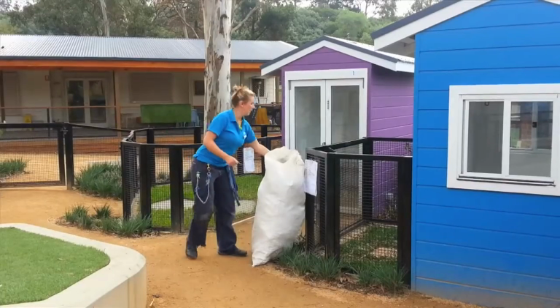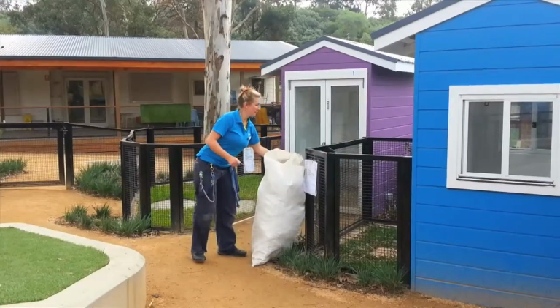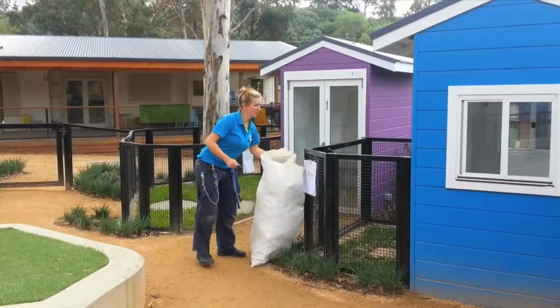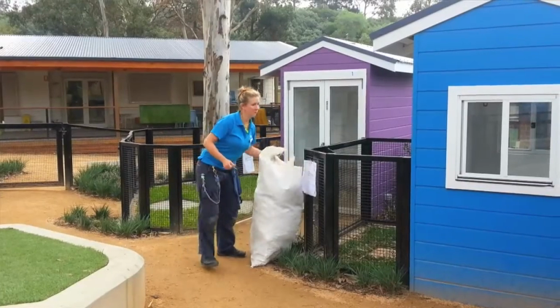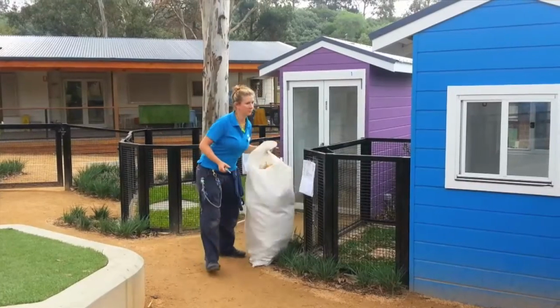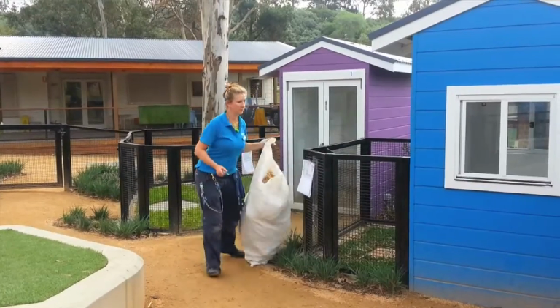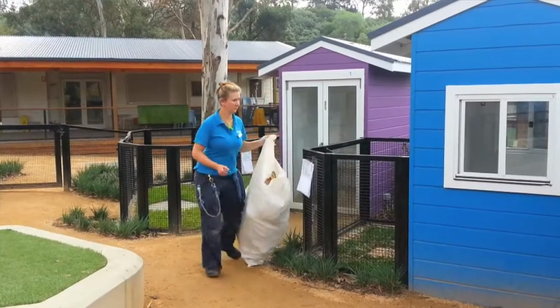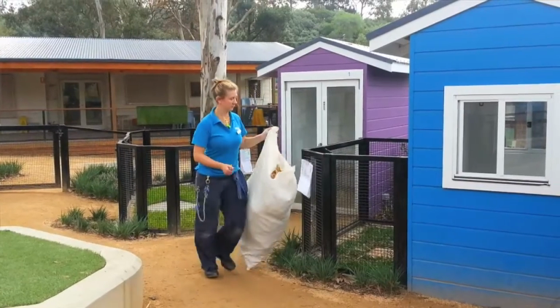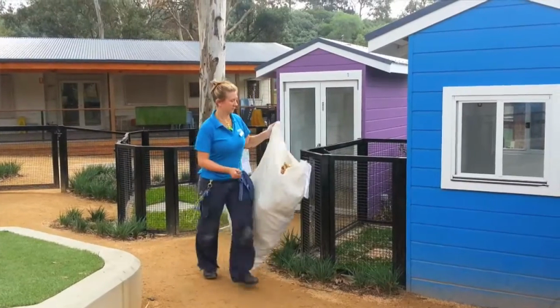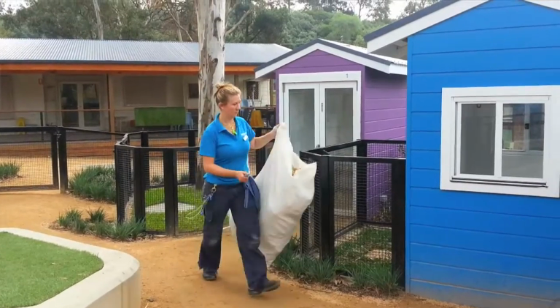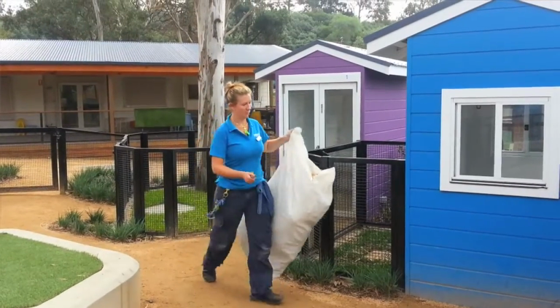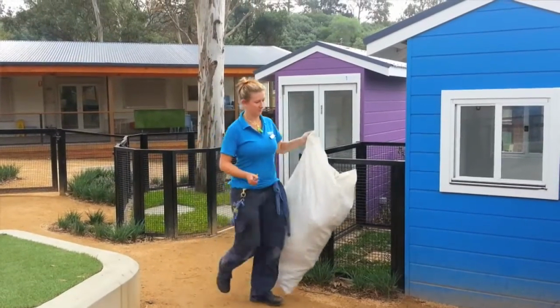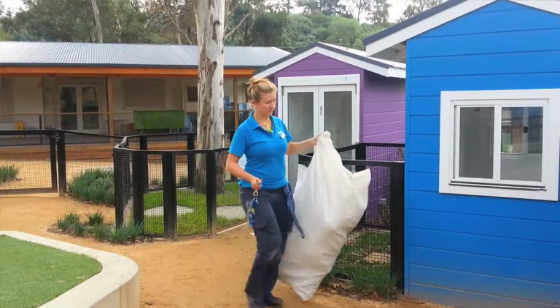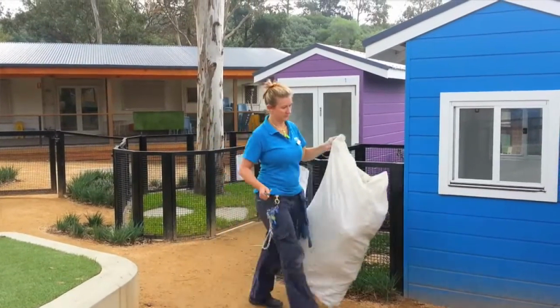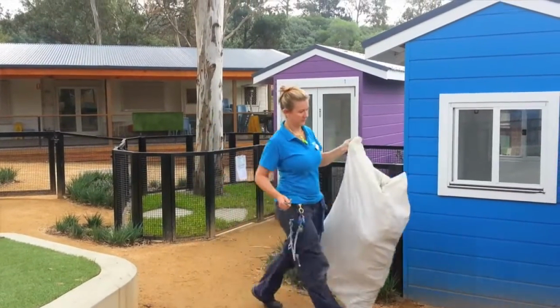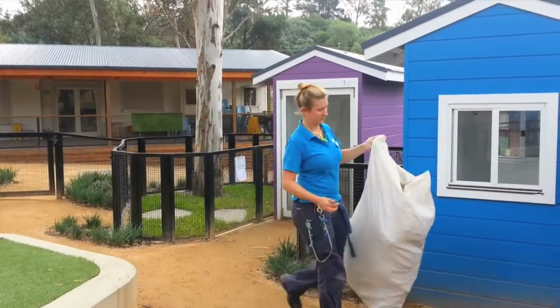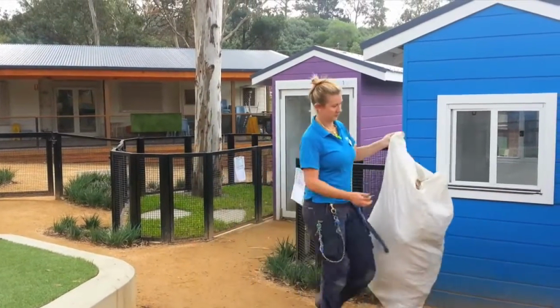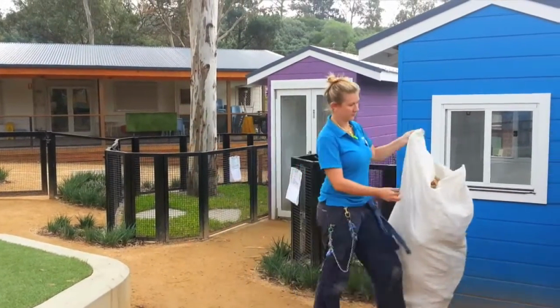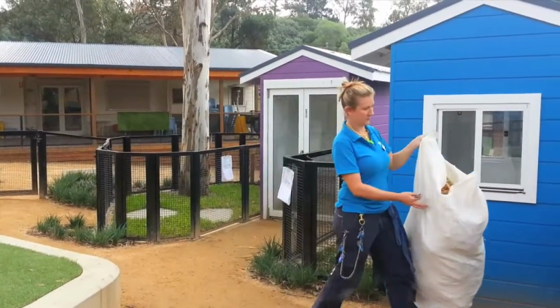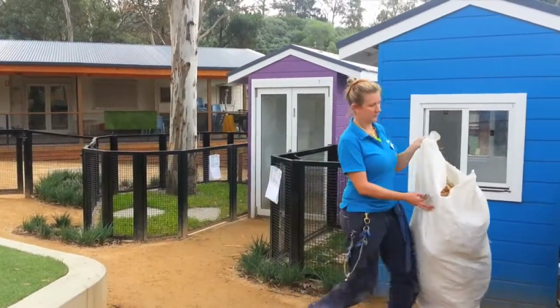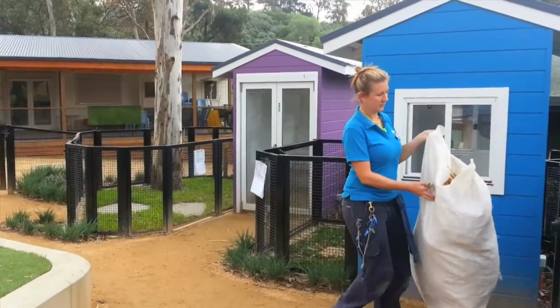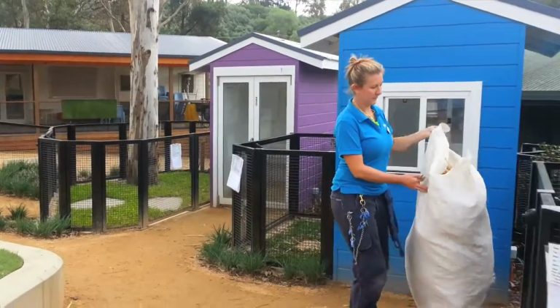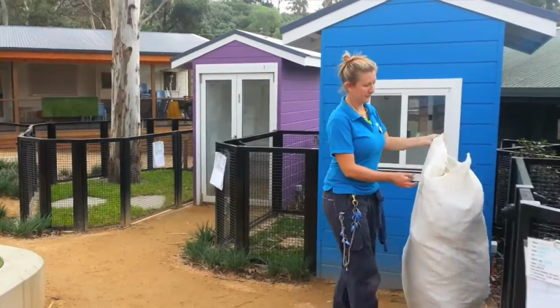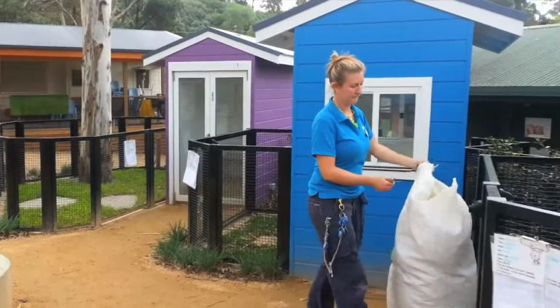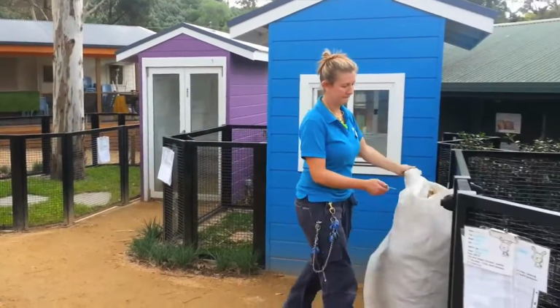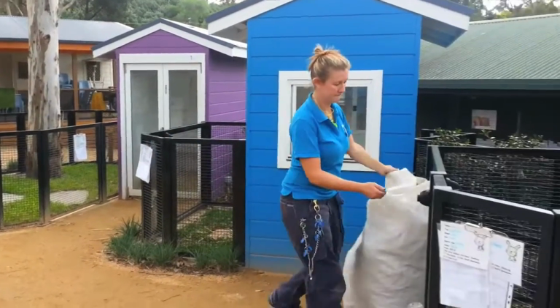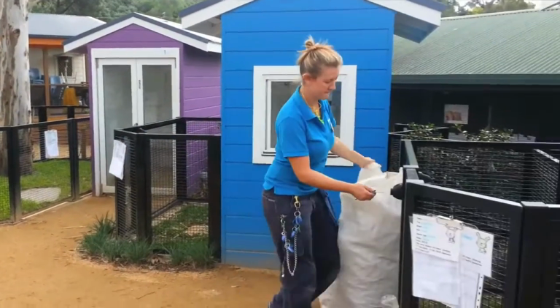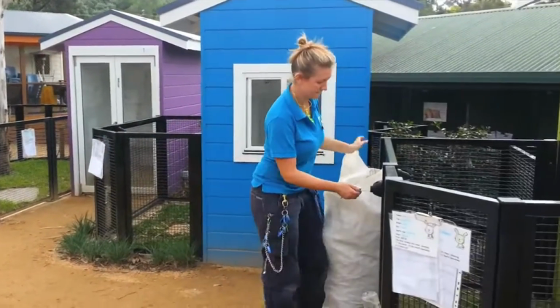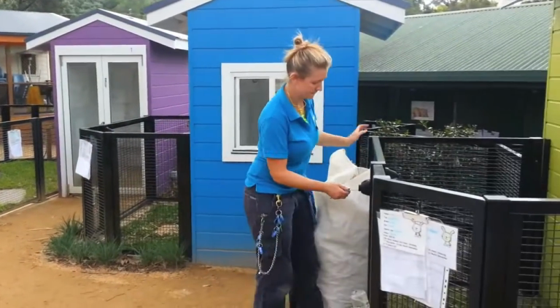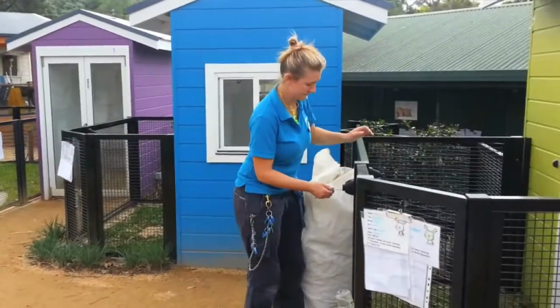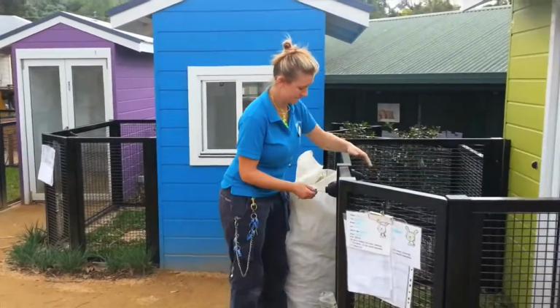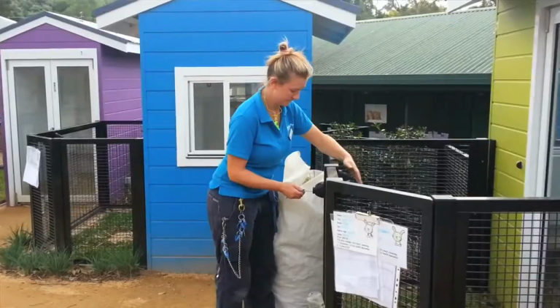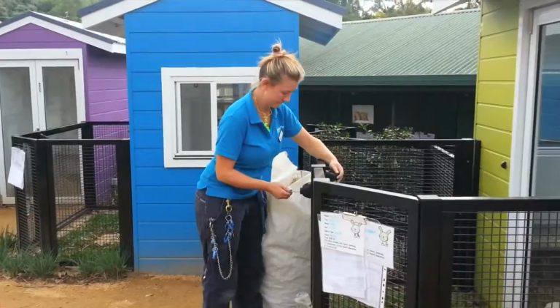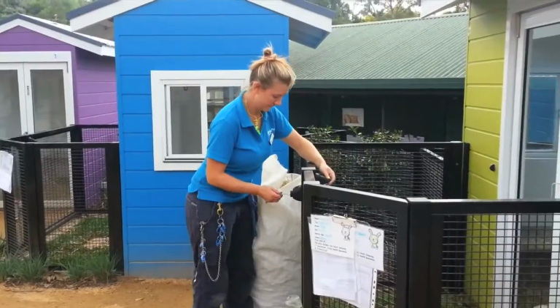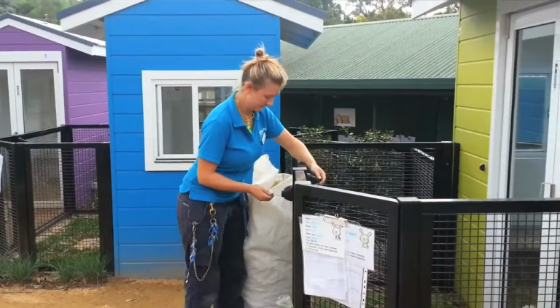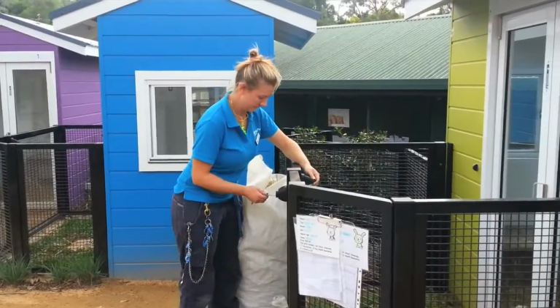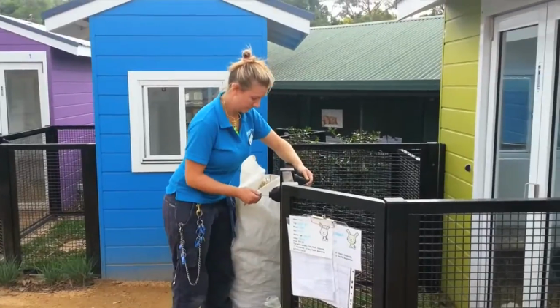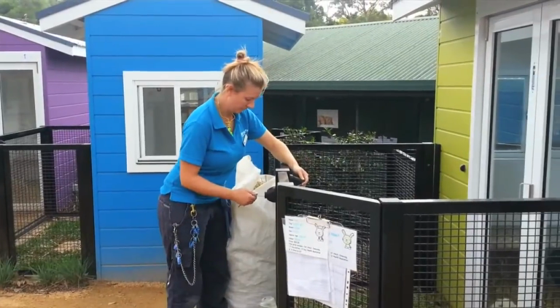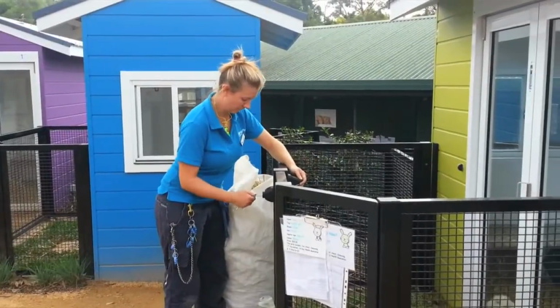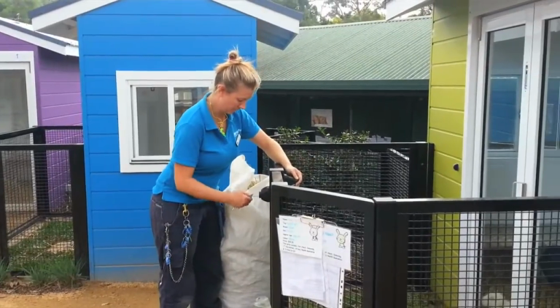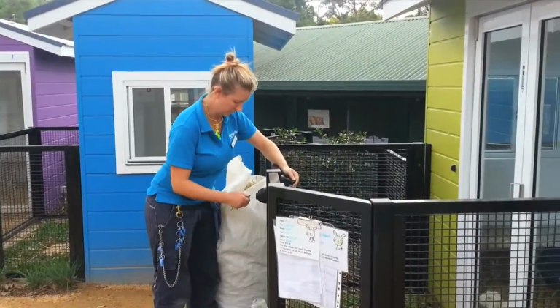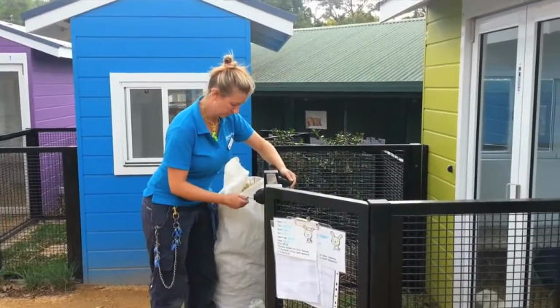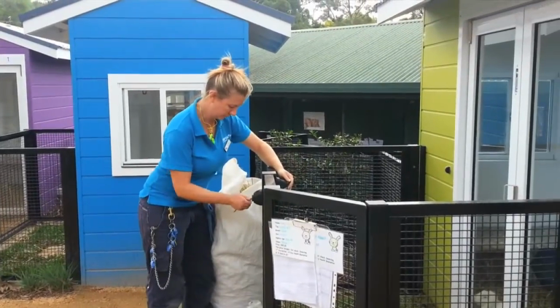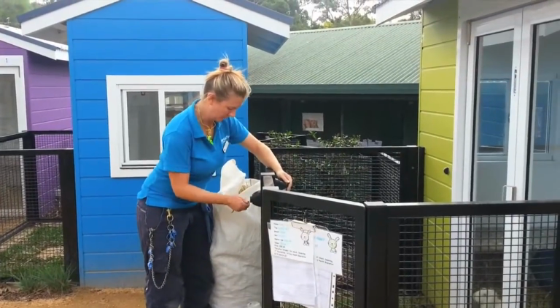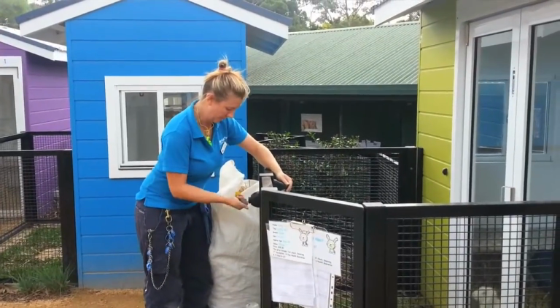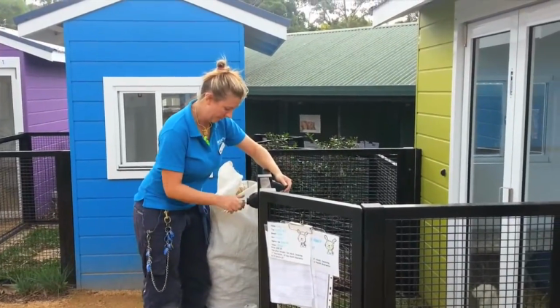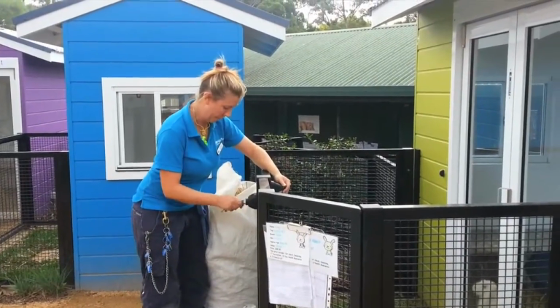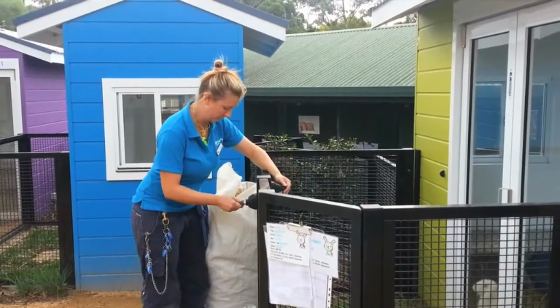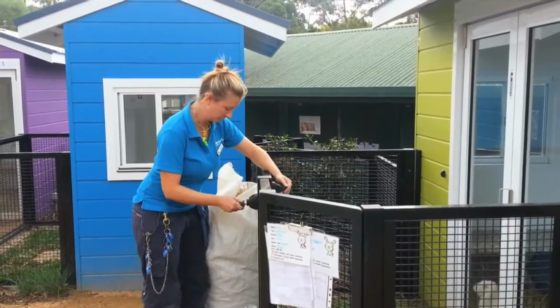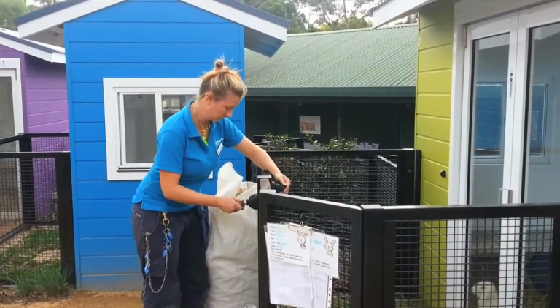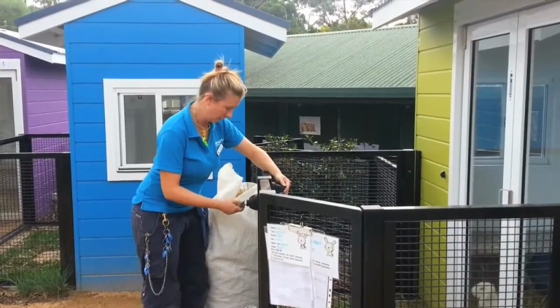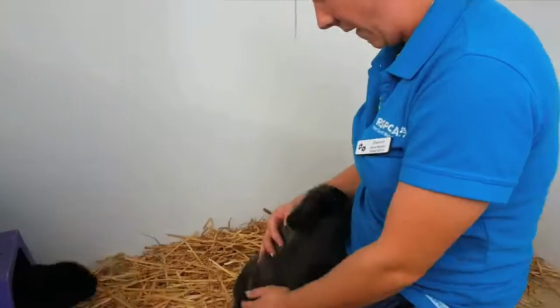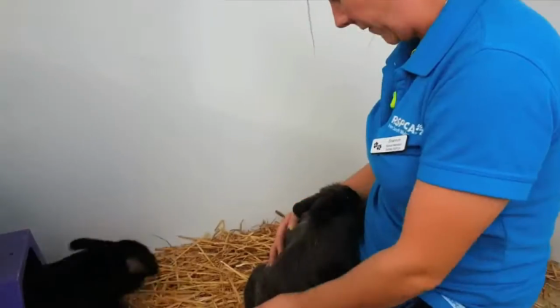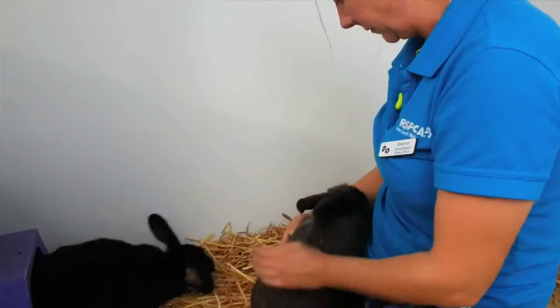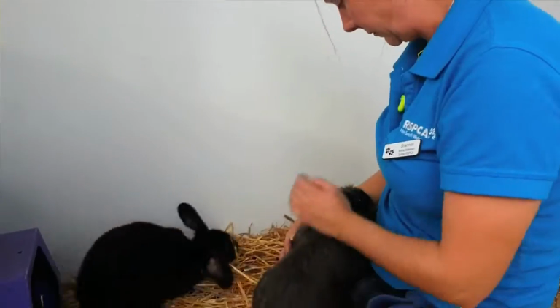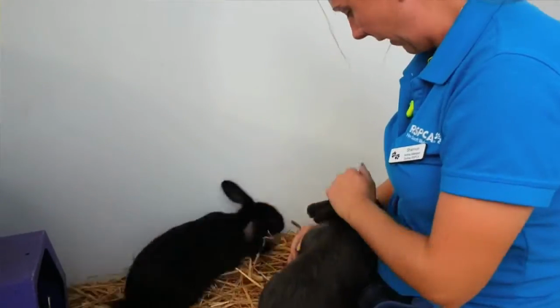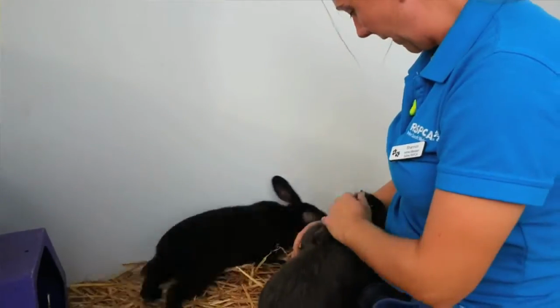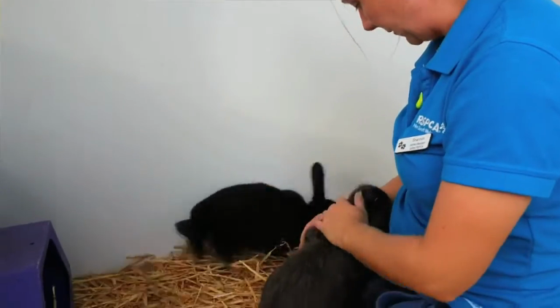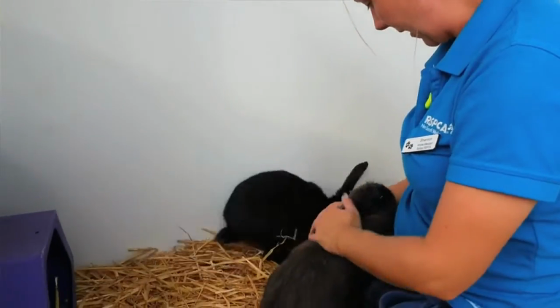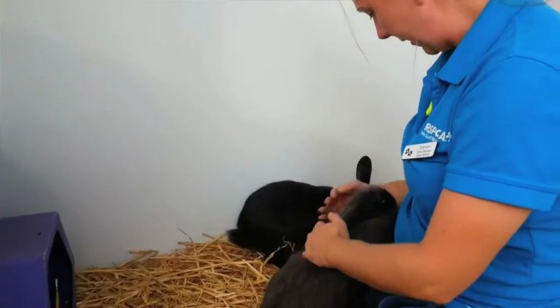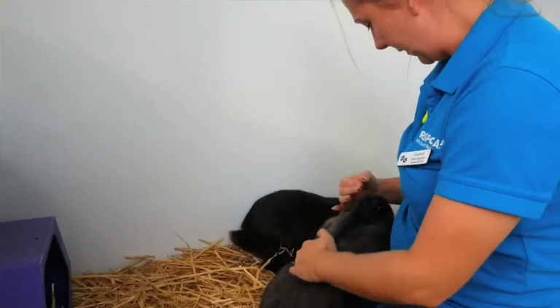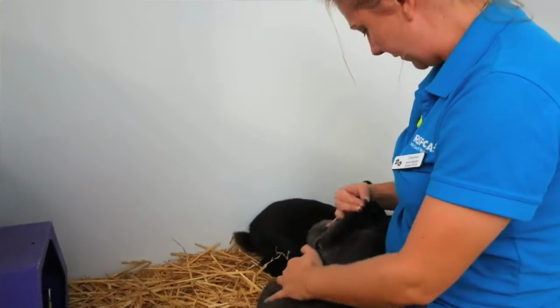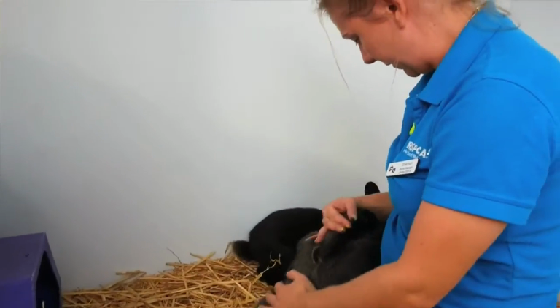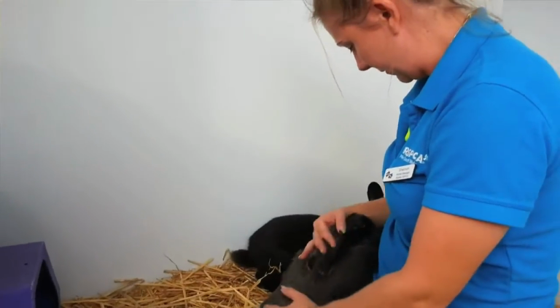I look after a wide variety of animals, such as the dogs, cats, as you can see, the pocket pets — so the rabbits and the guinea pigs. It's amazing.